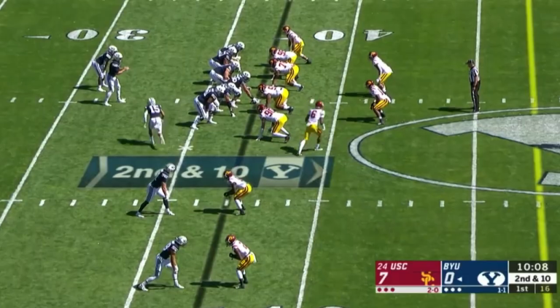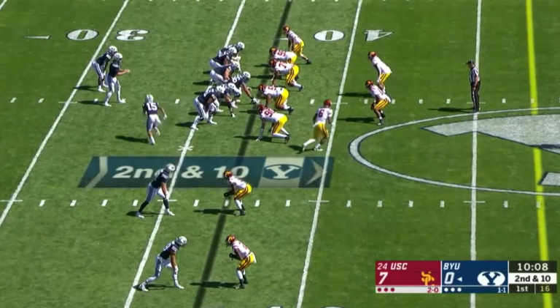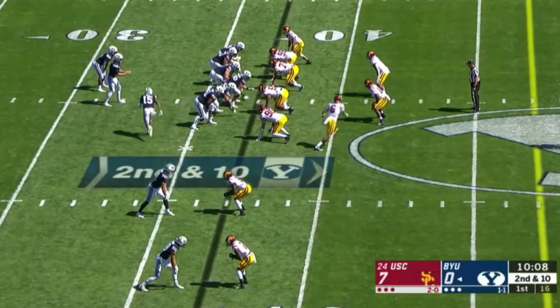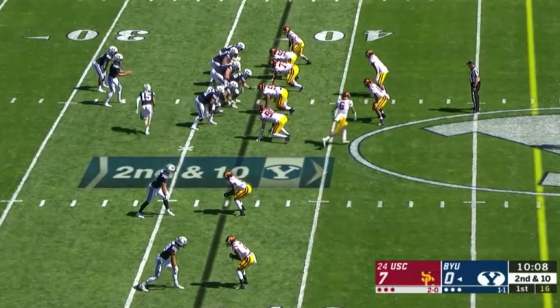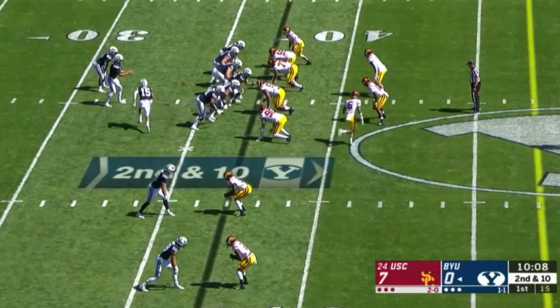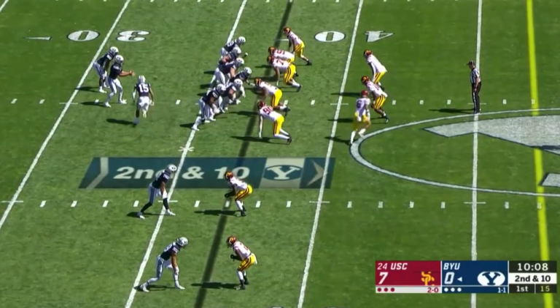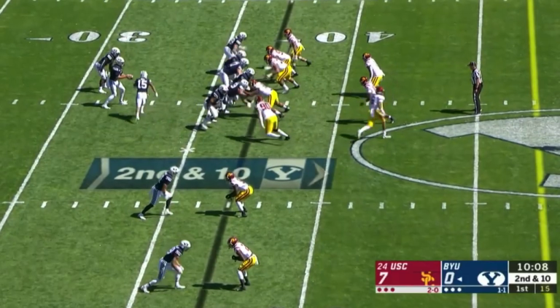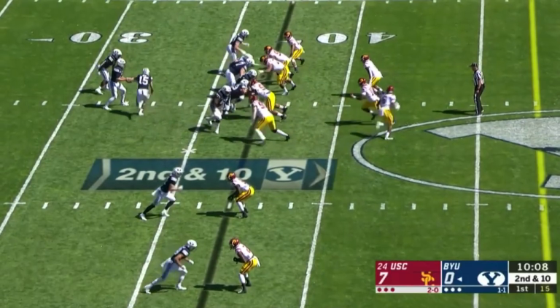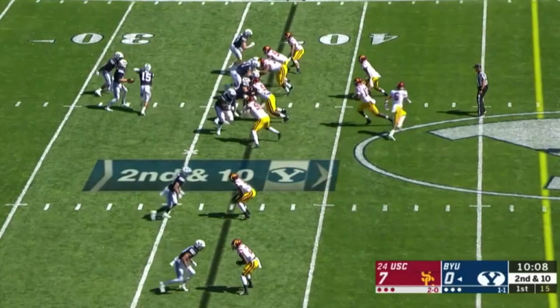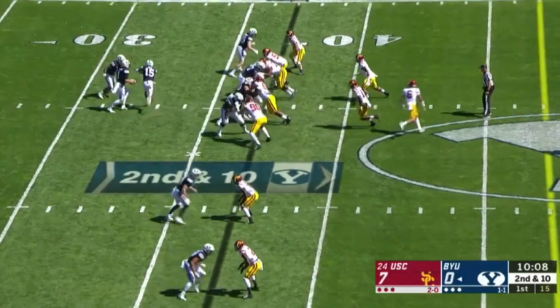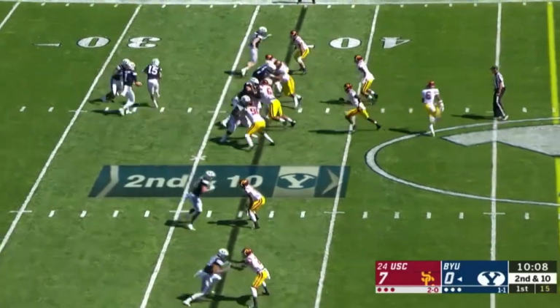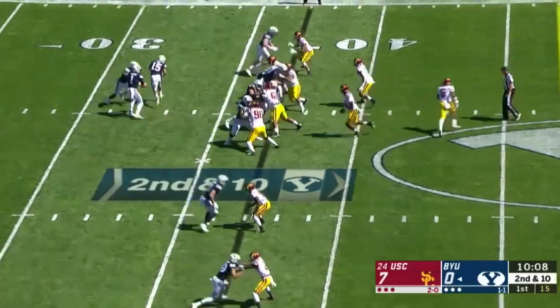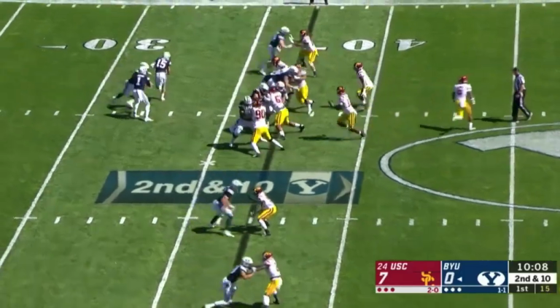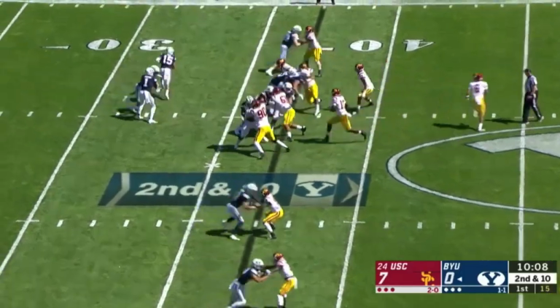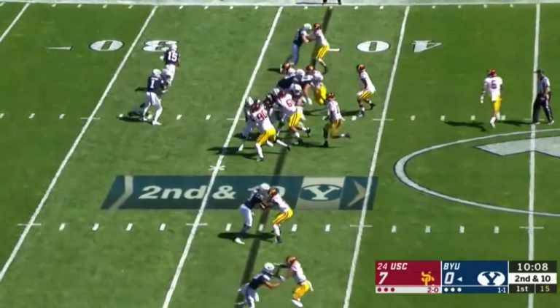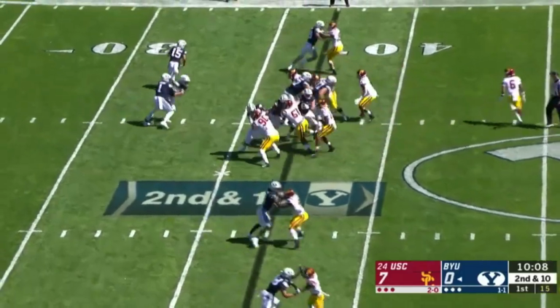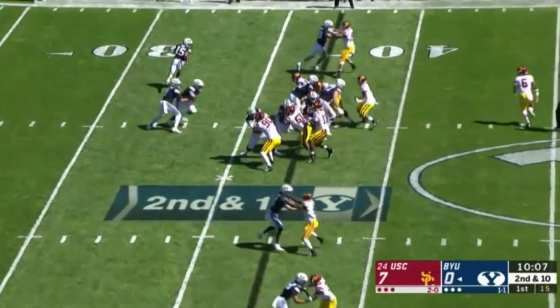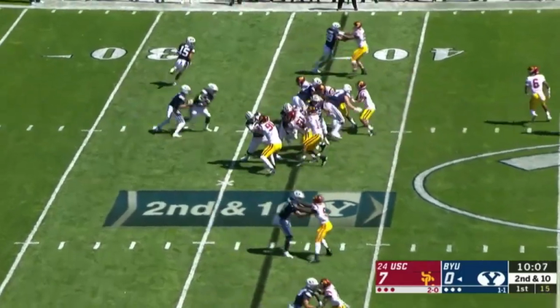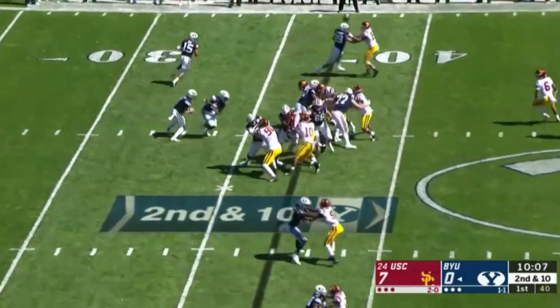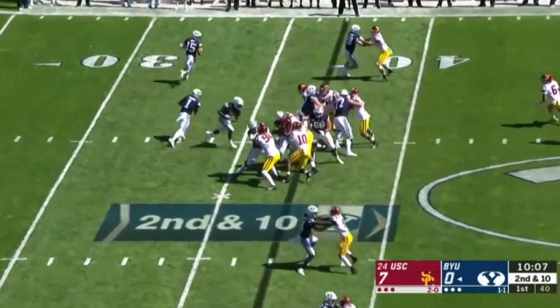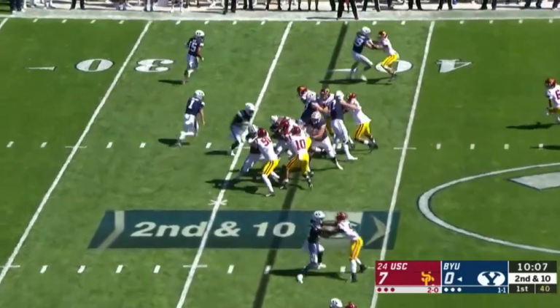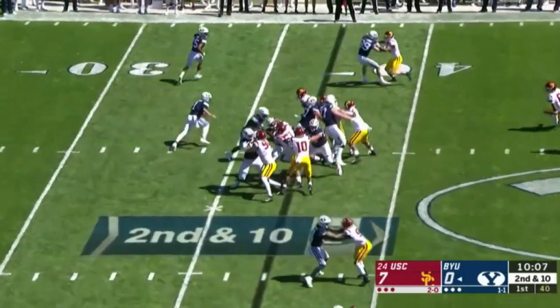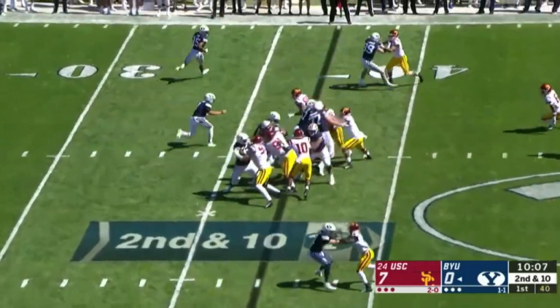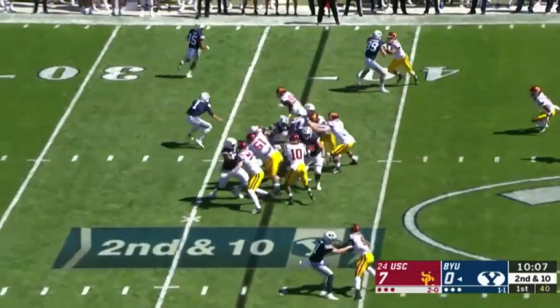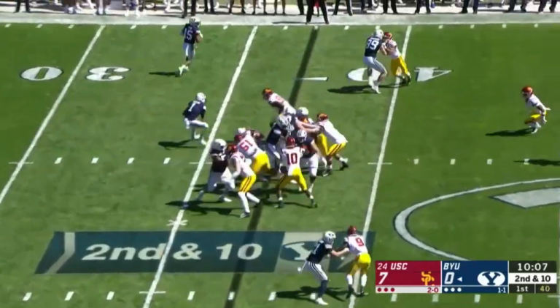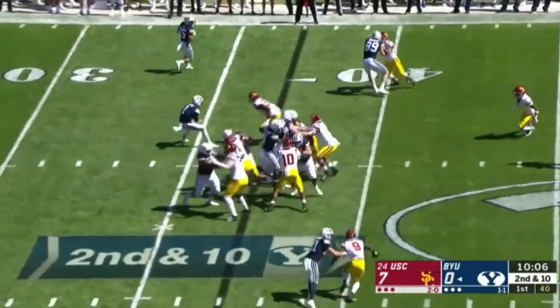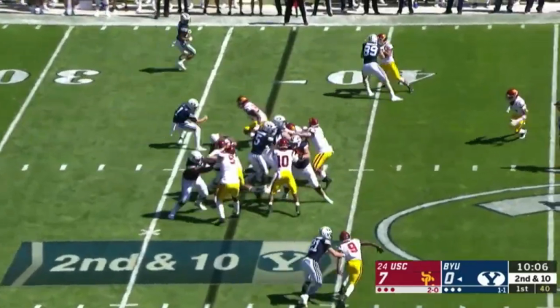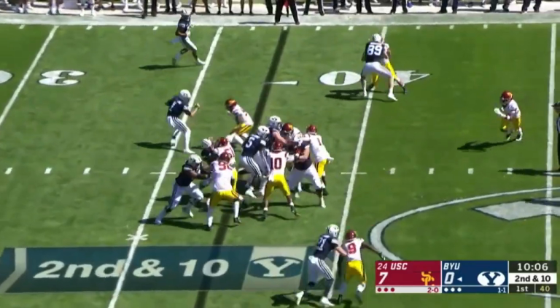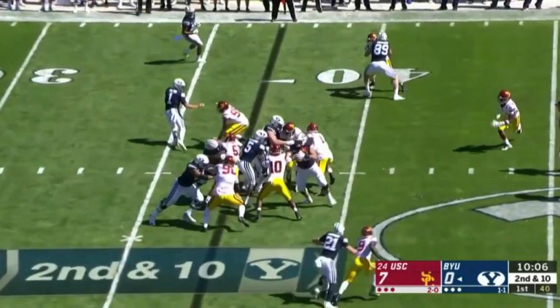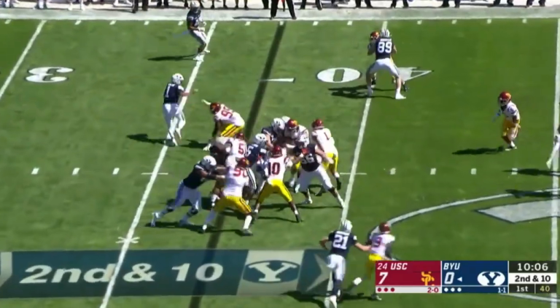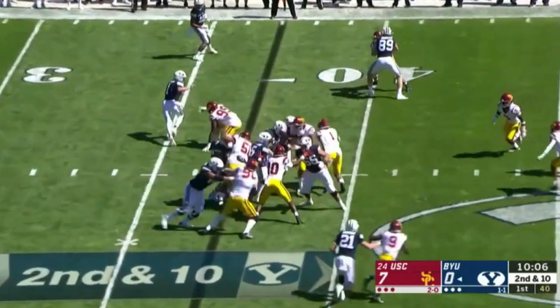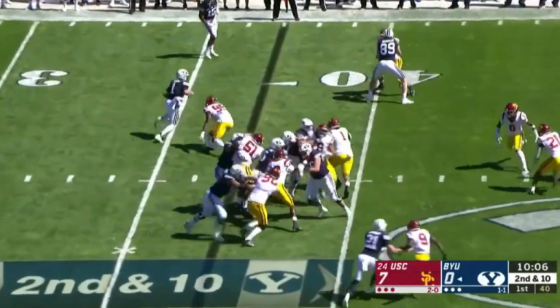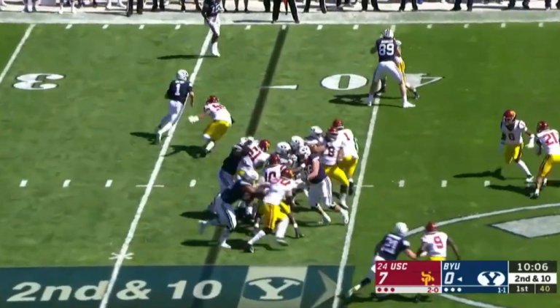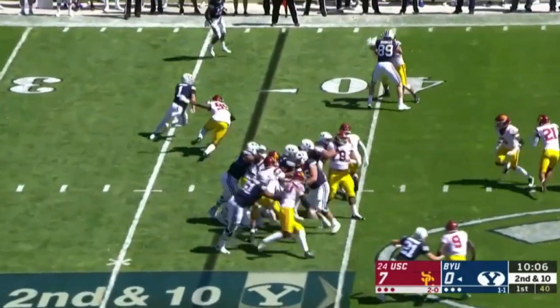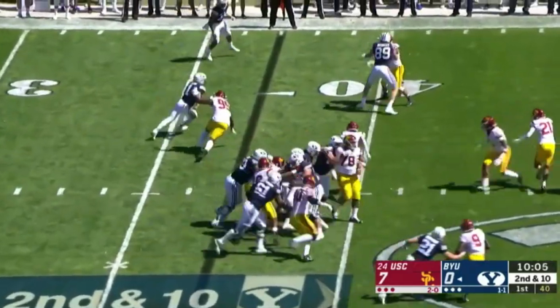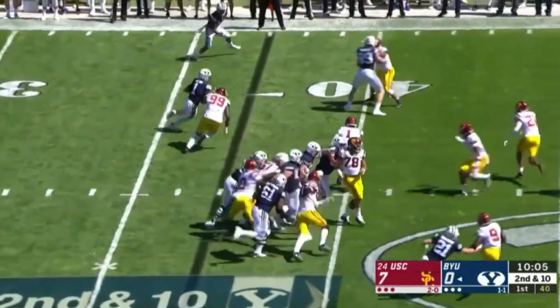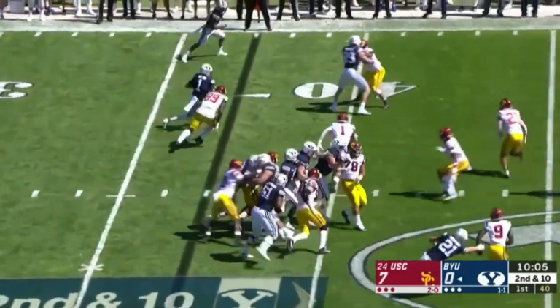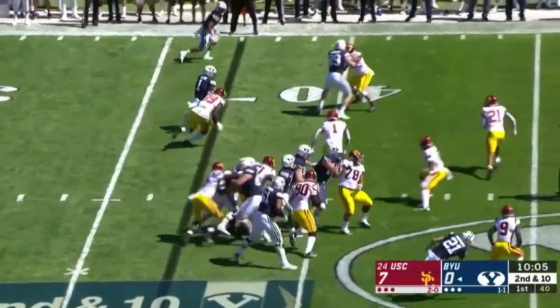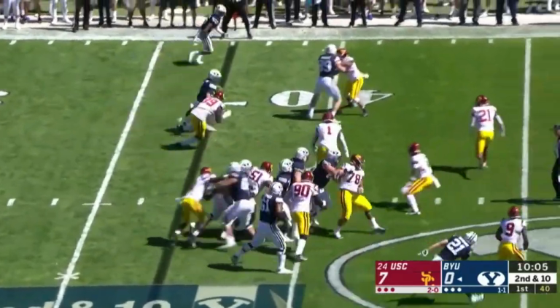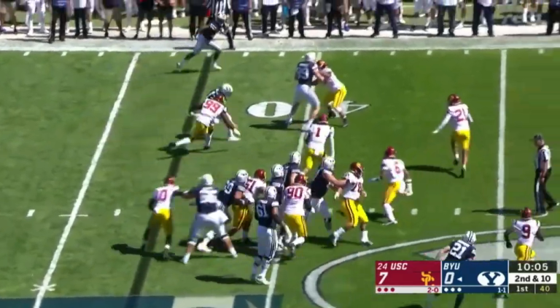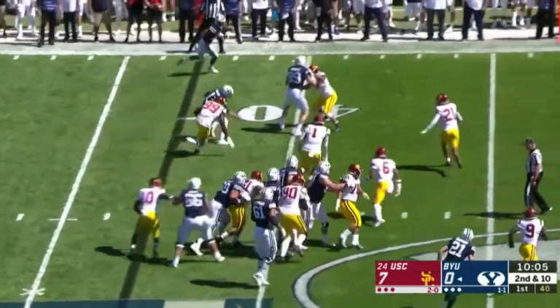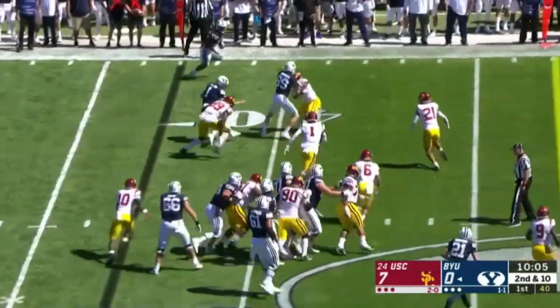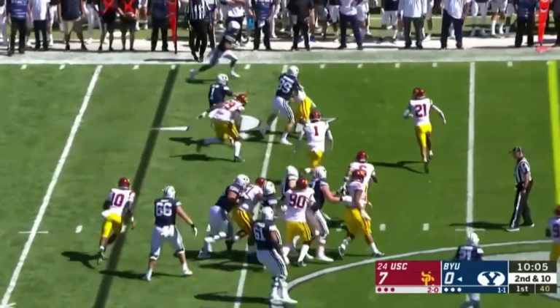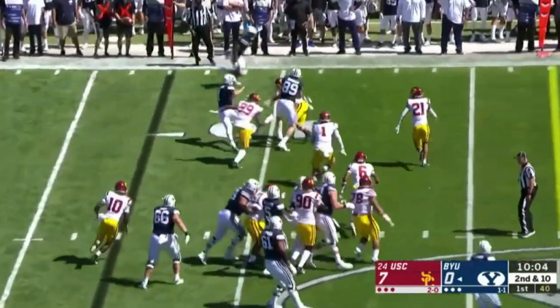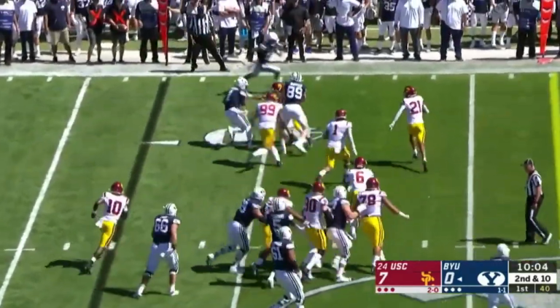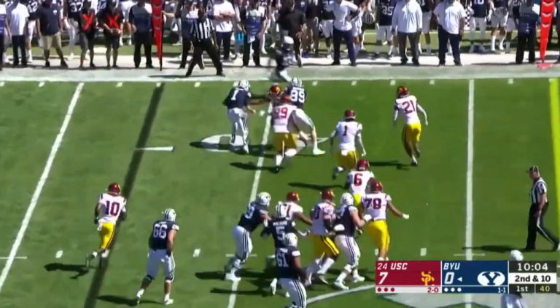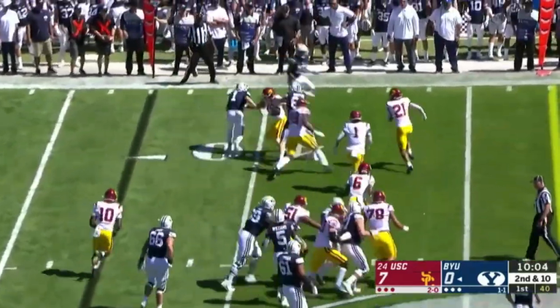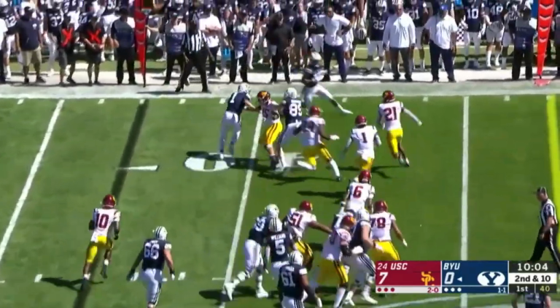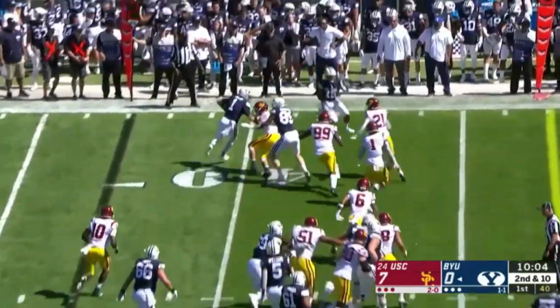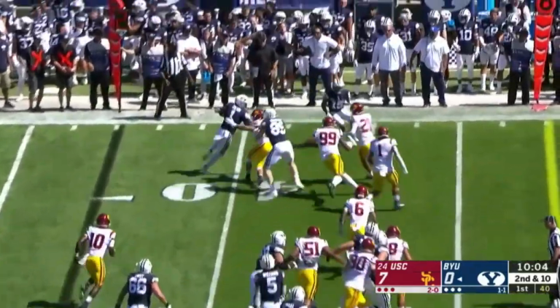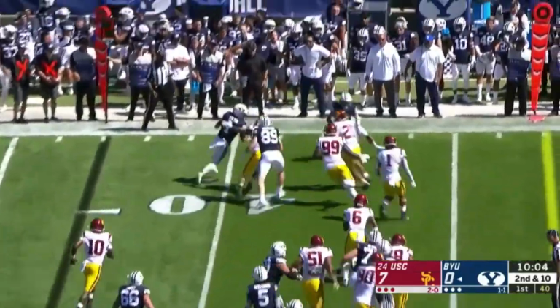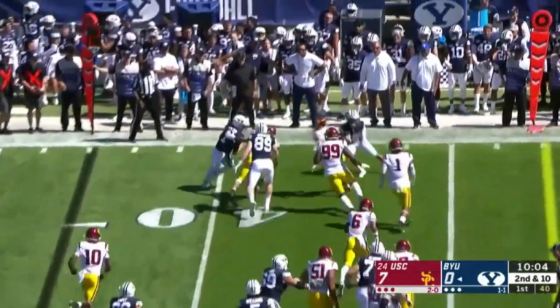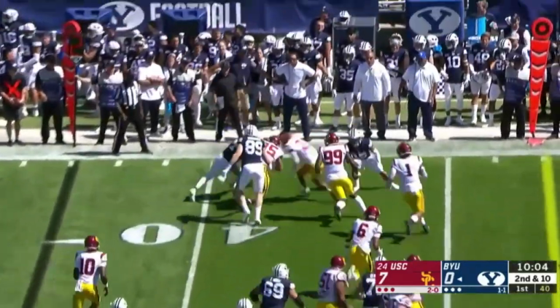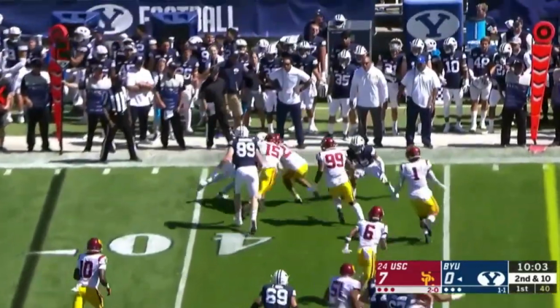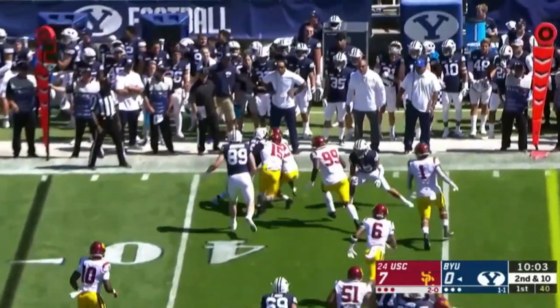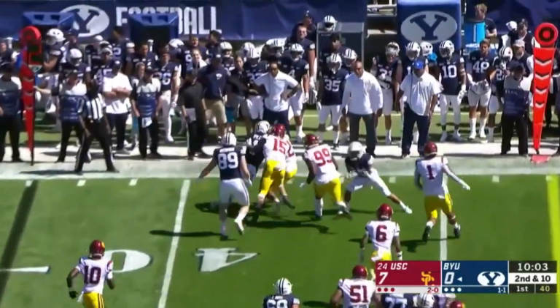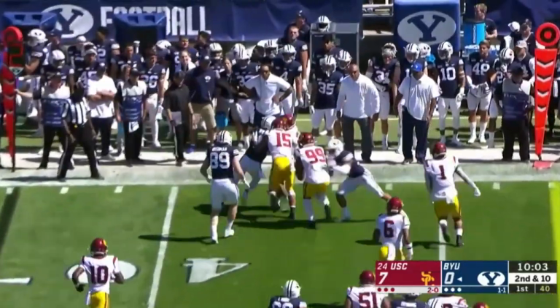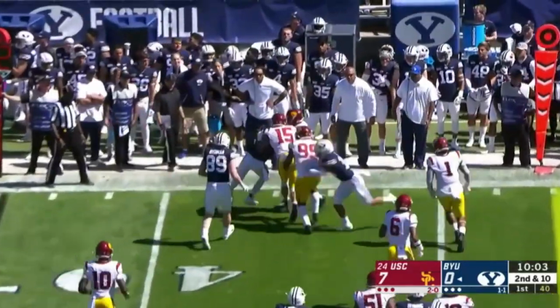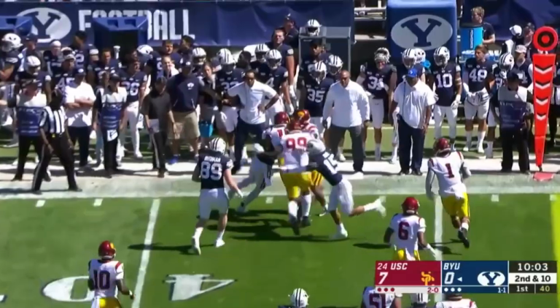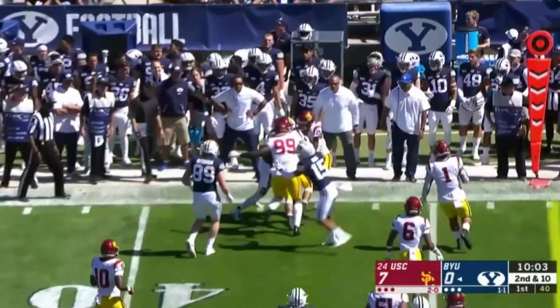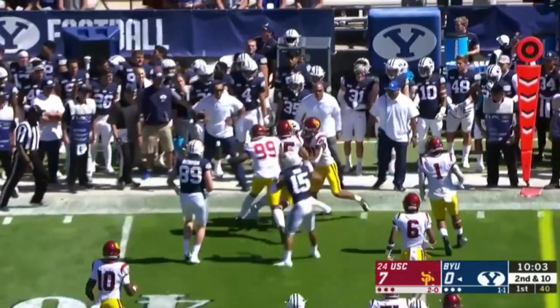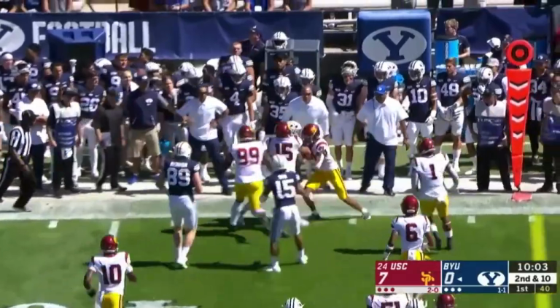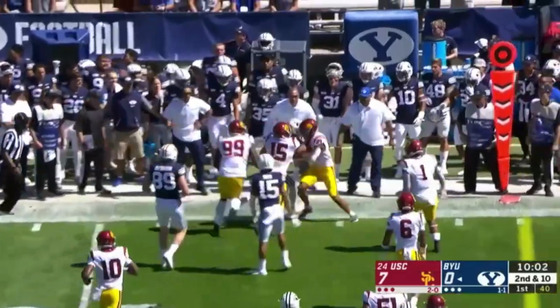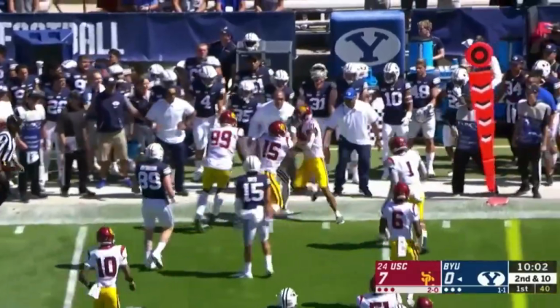They motioned Hefo to fly sweep, faked out to Alevo. They fake to give to Tyson, and Zach Wilson keeps it himself to the far sideline.